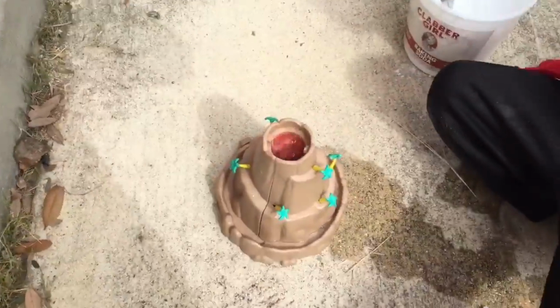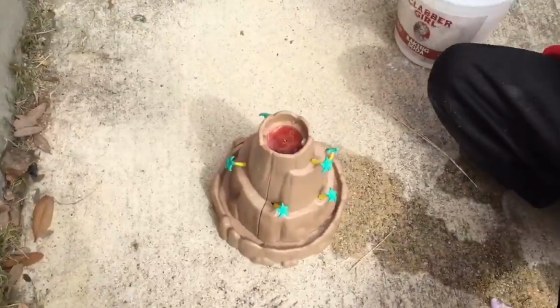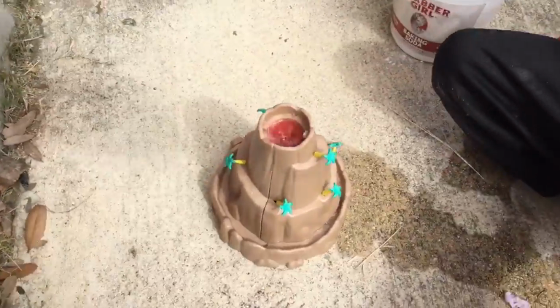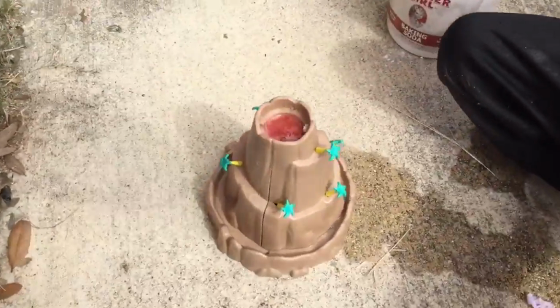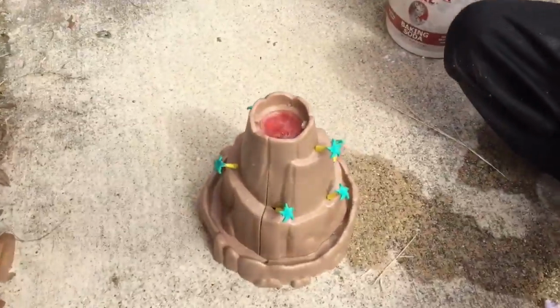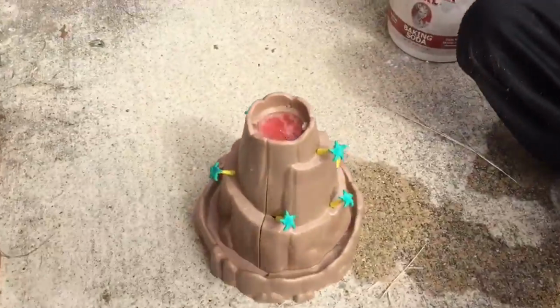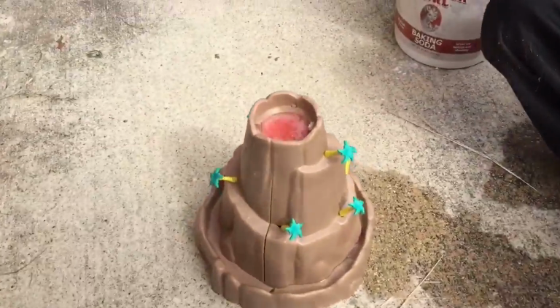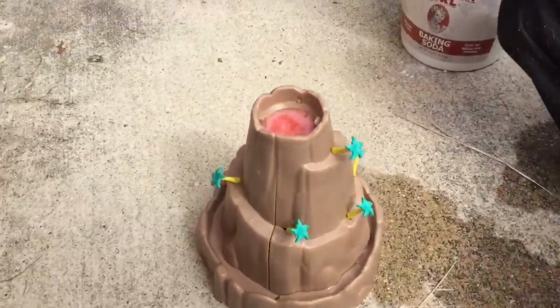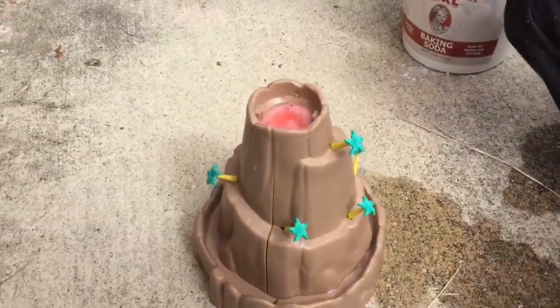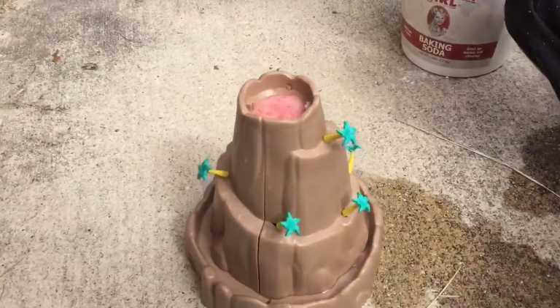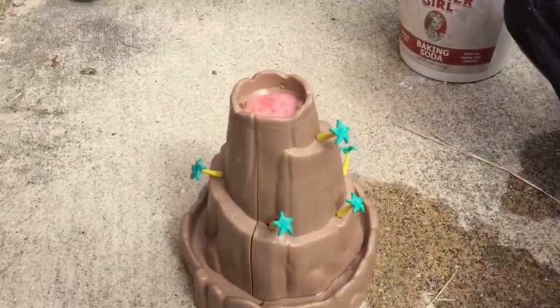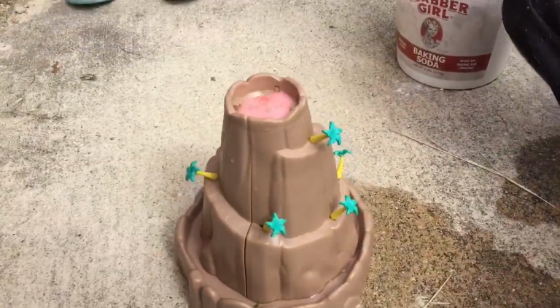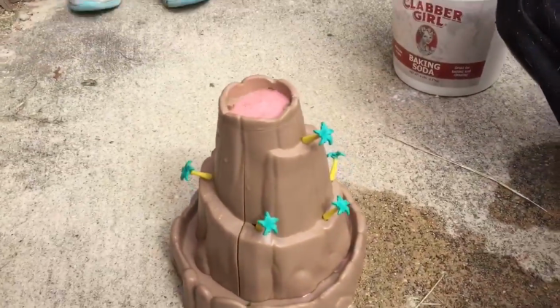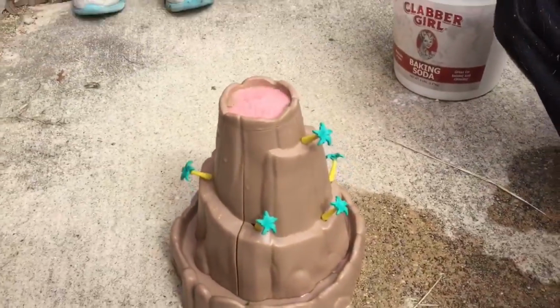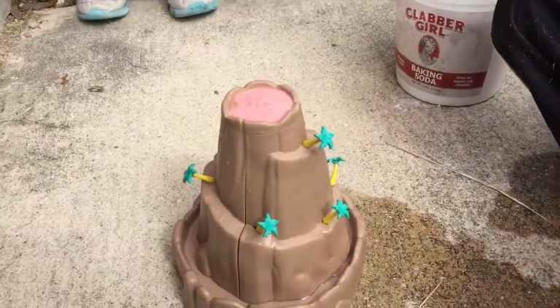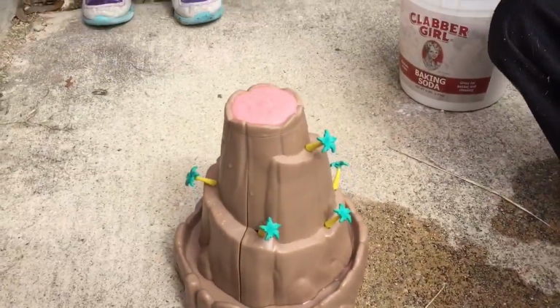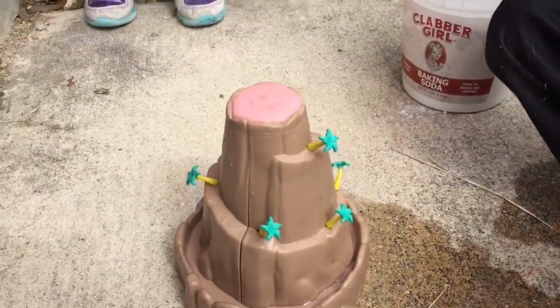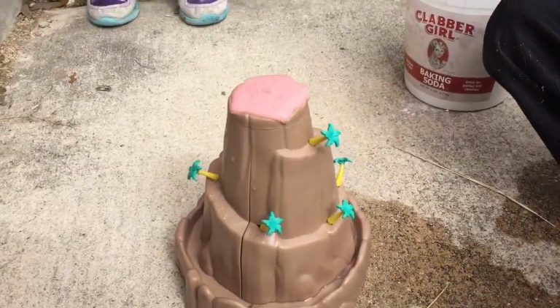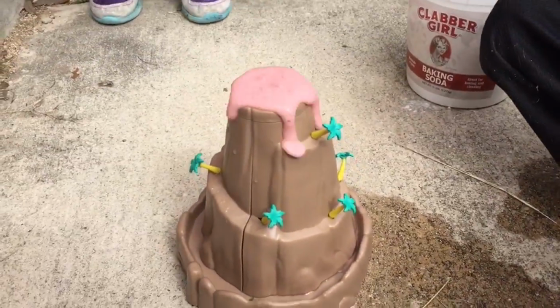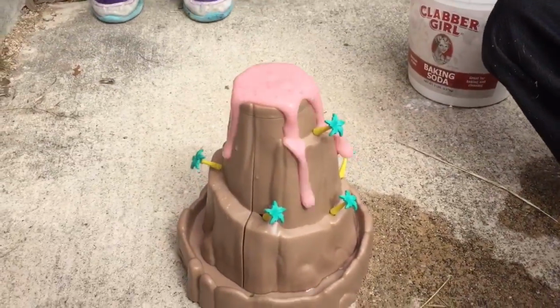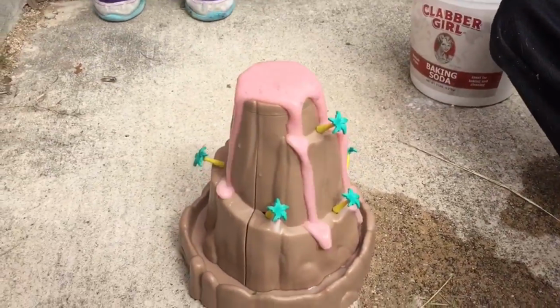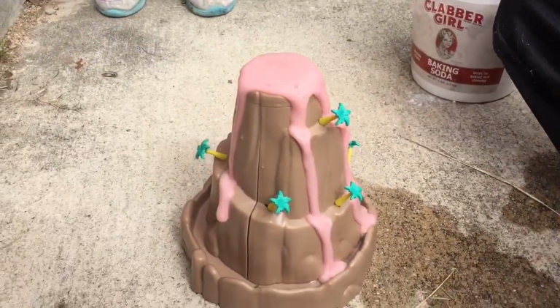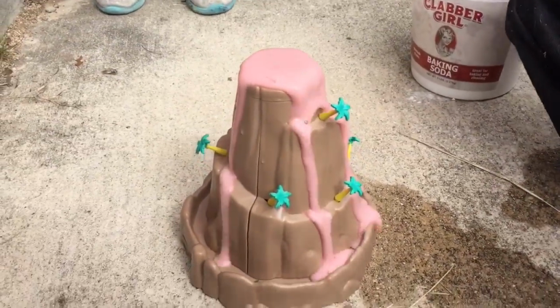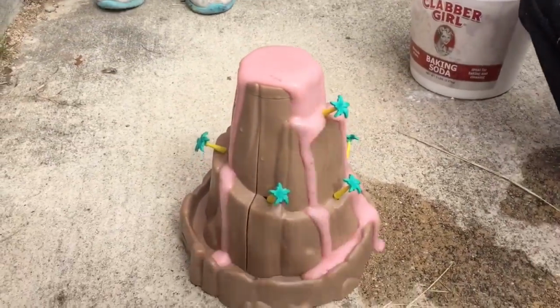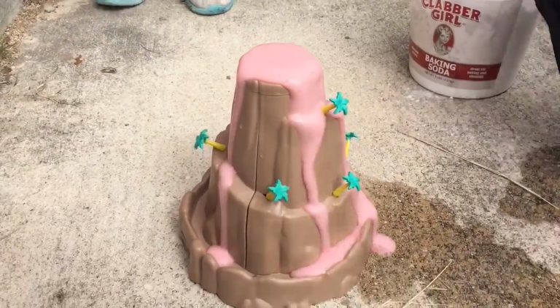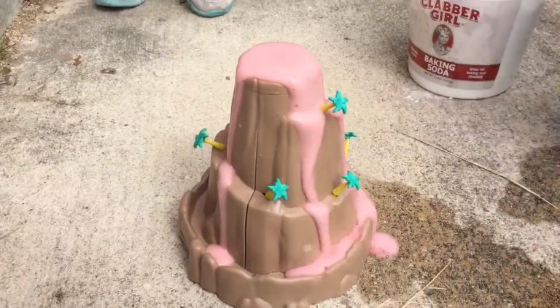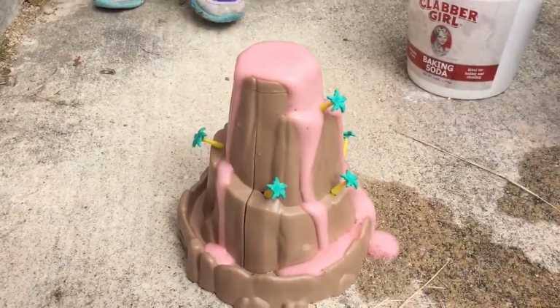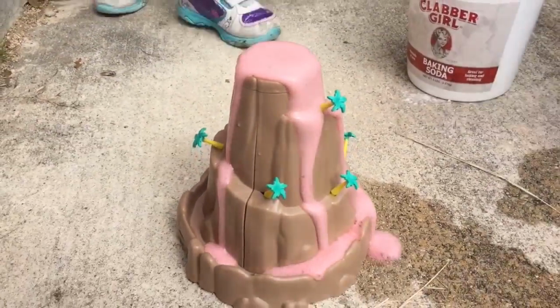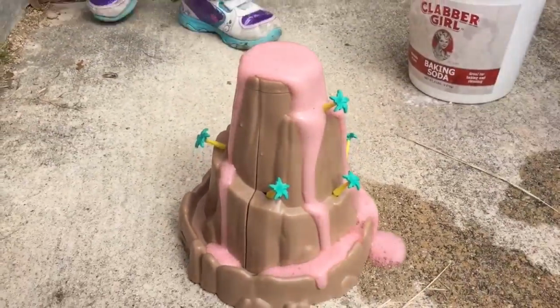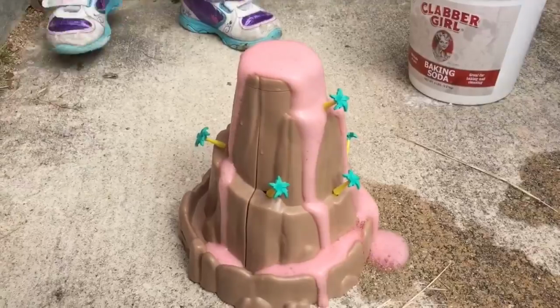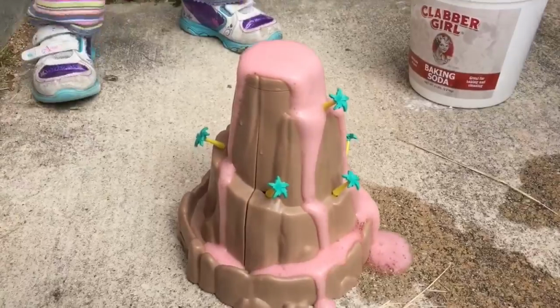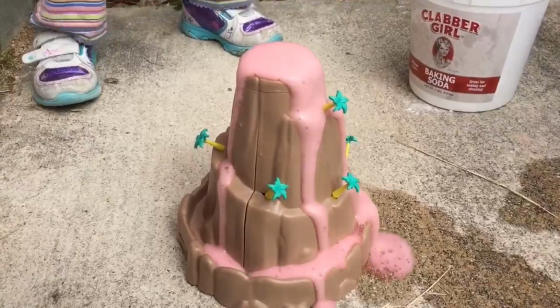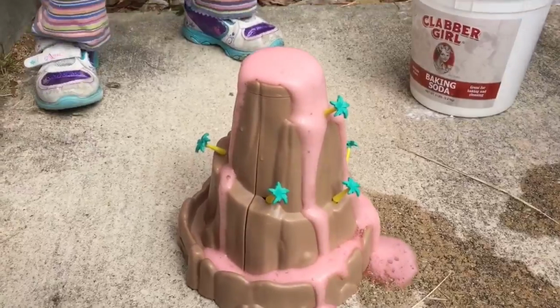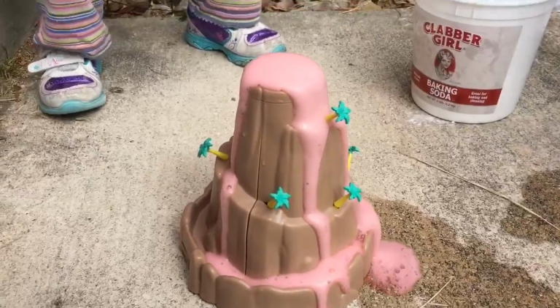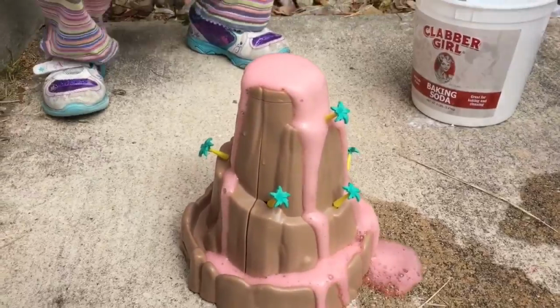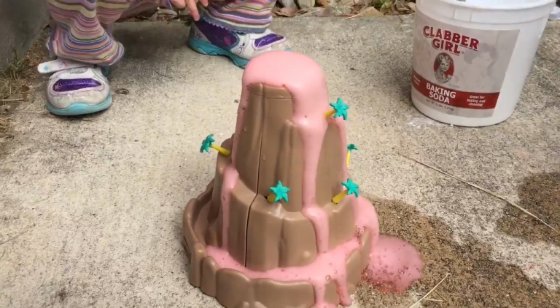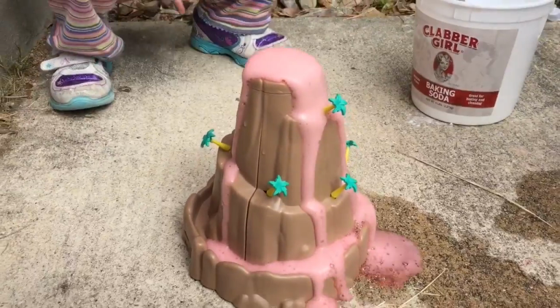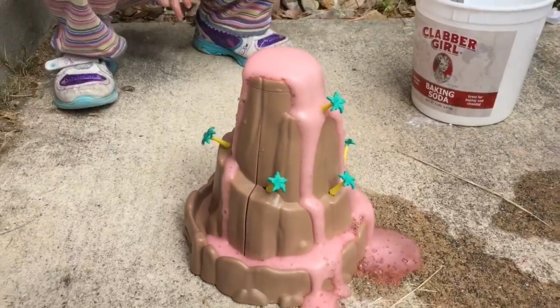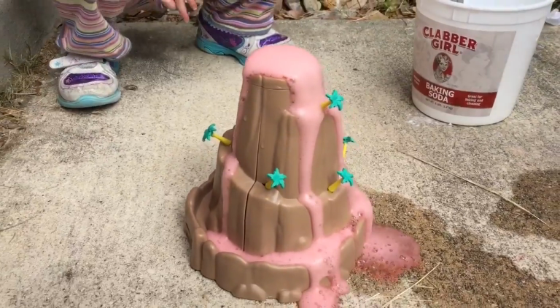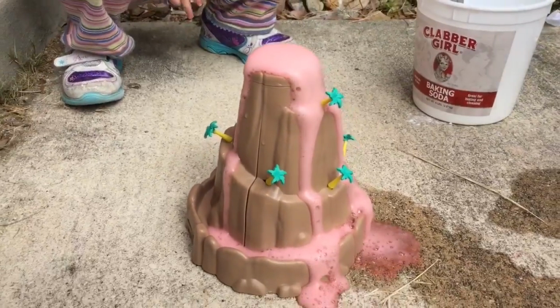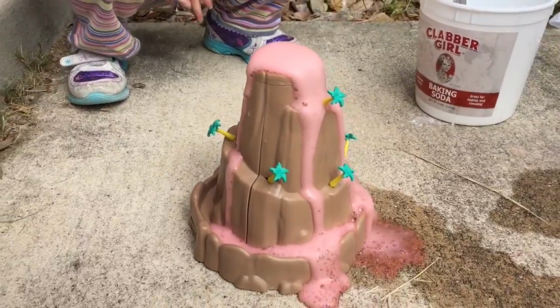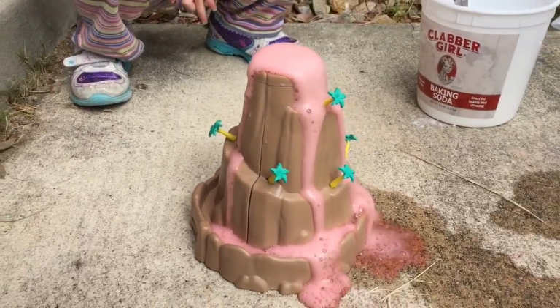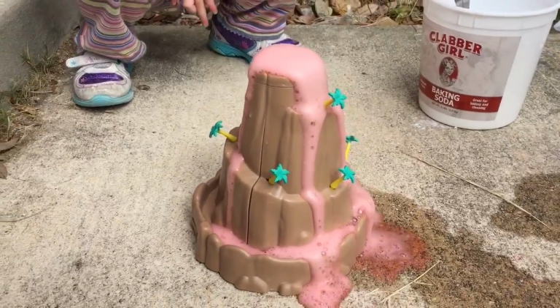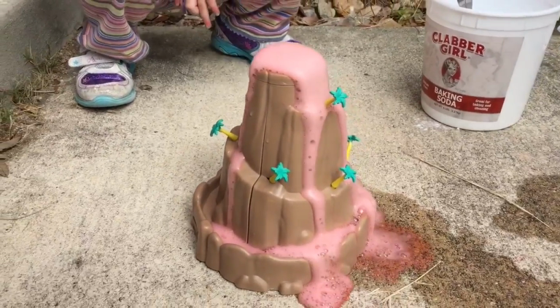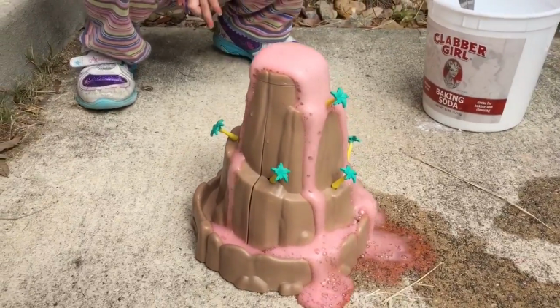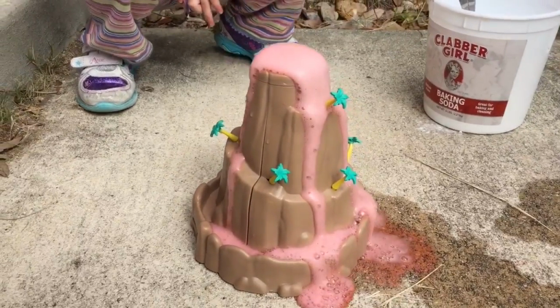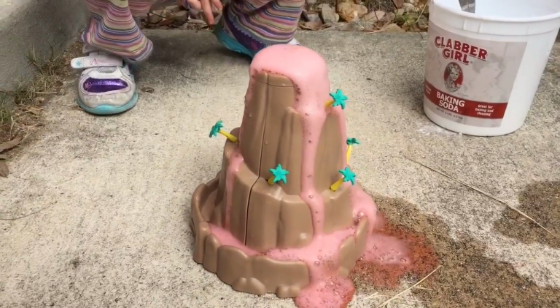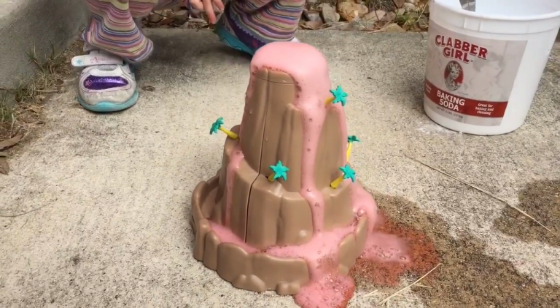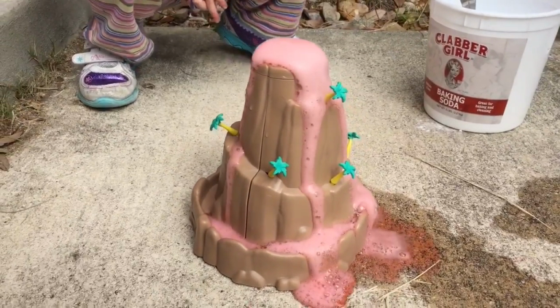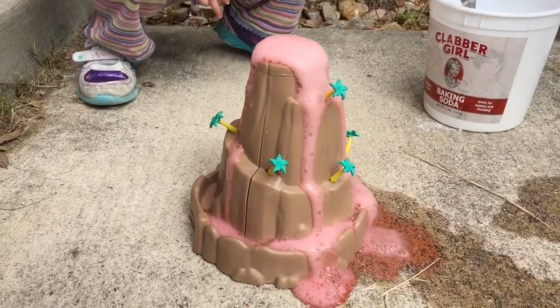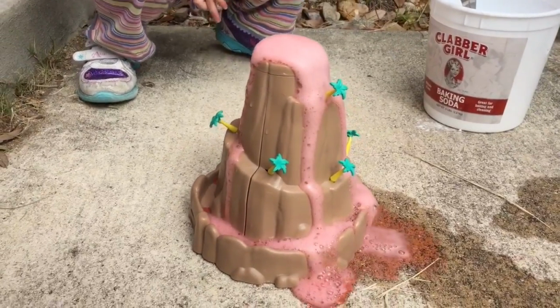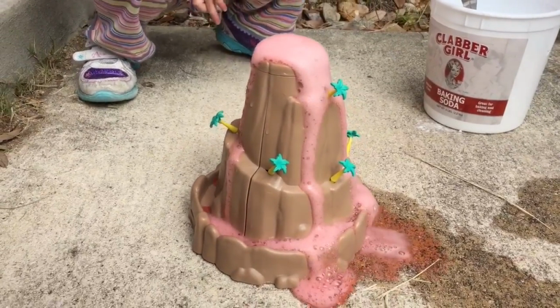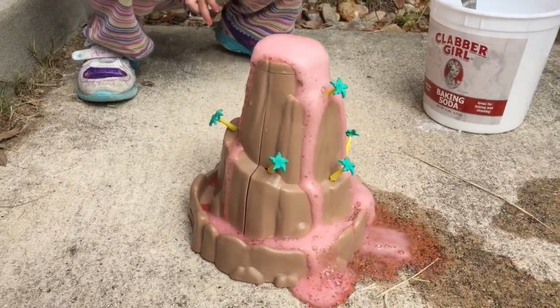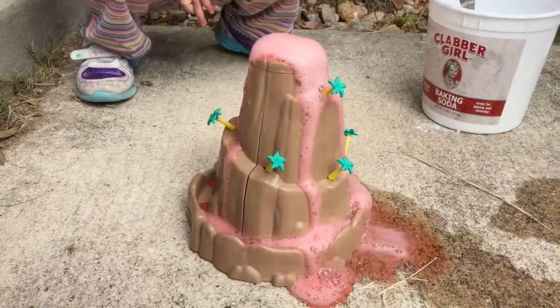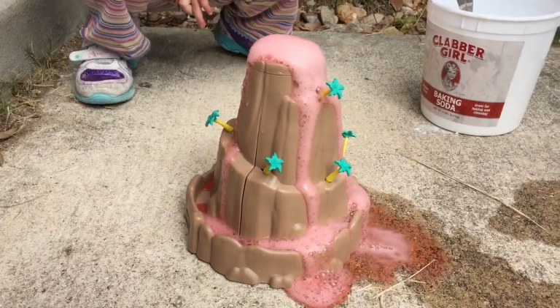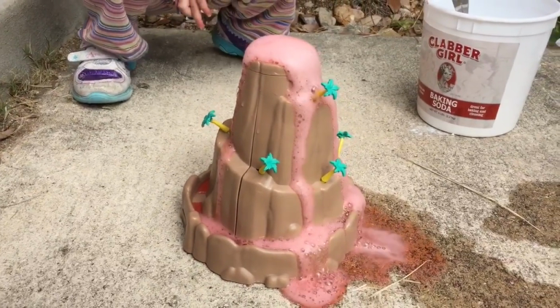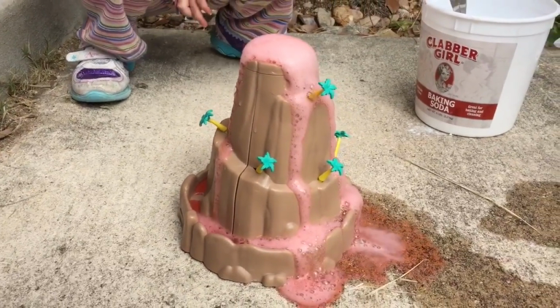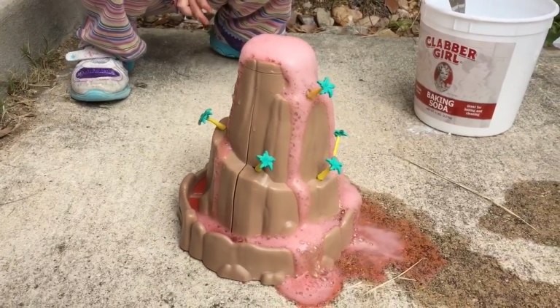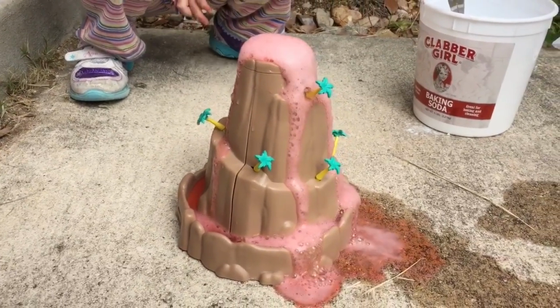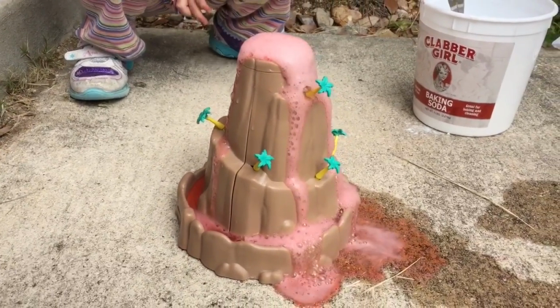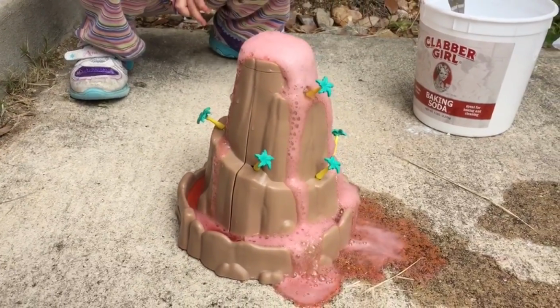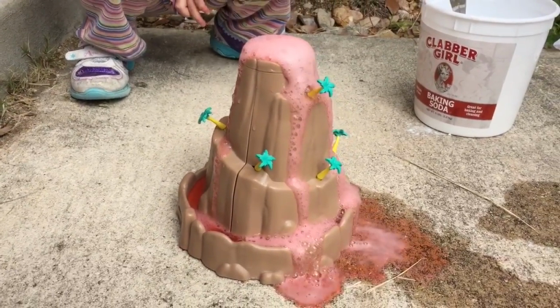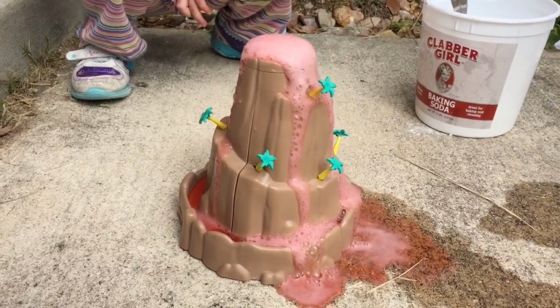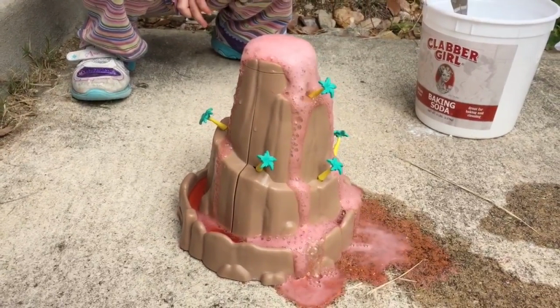Whoa! Volcano! Now that's what I call a volcano.